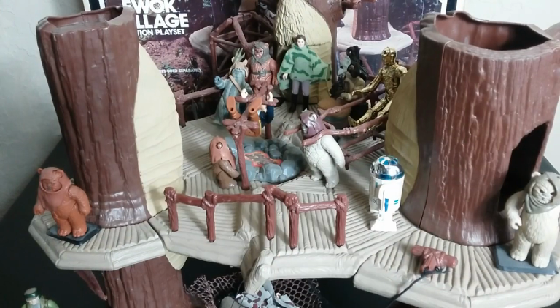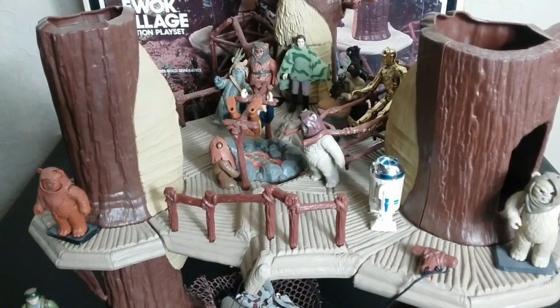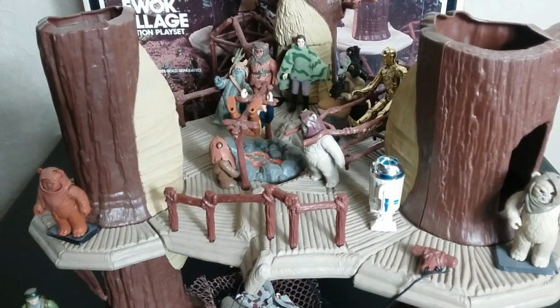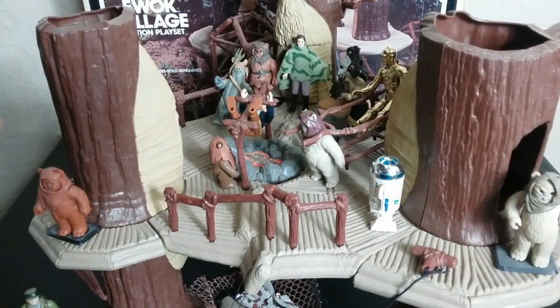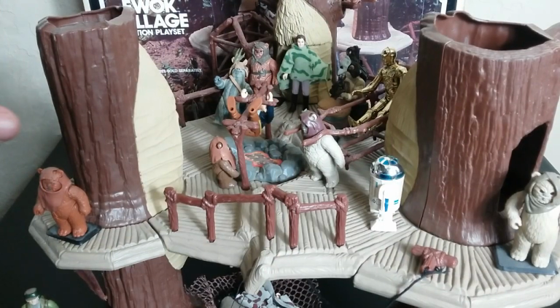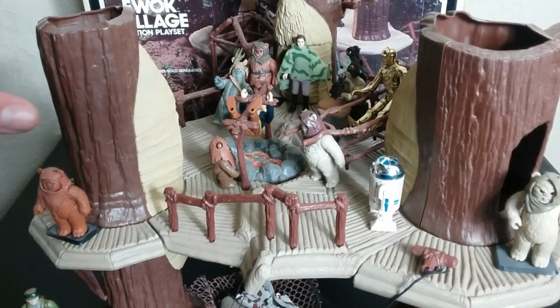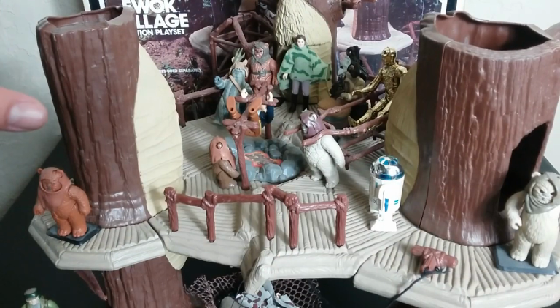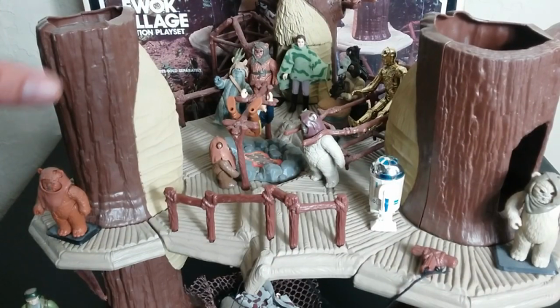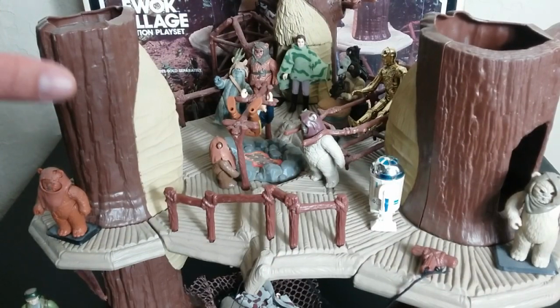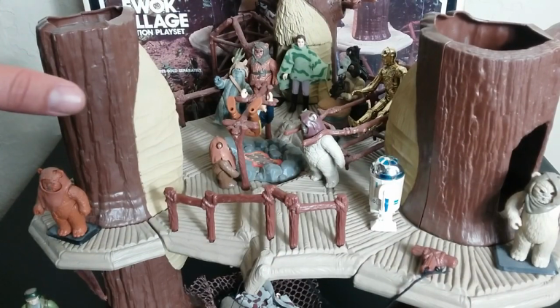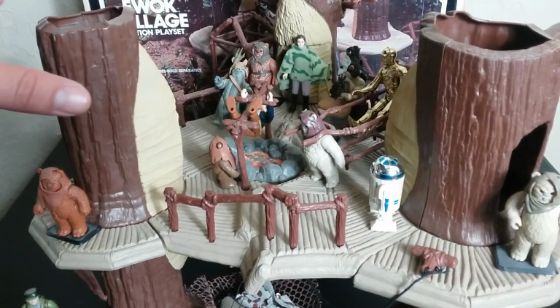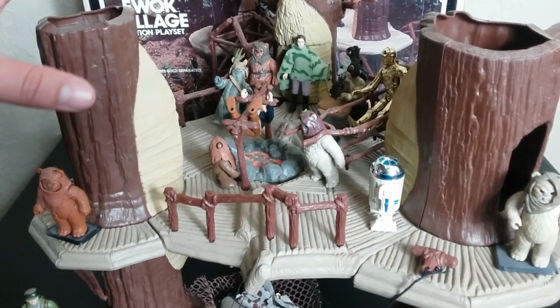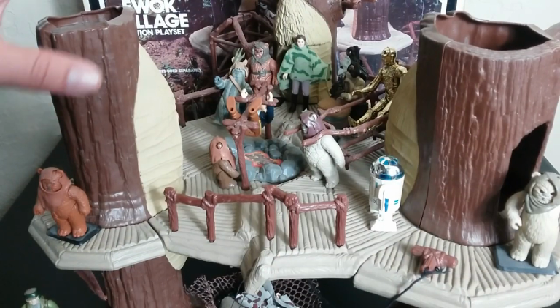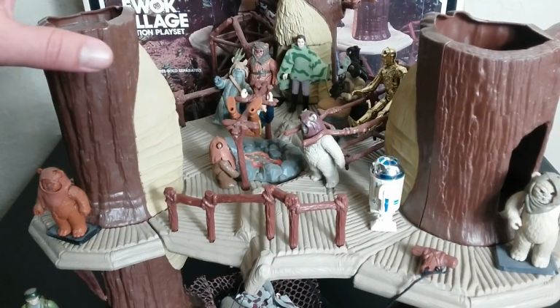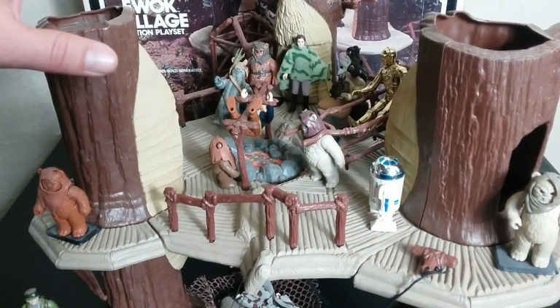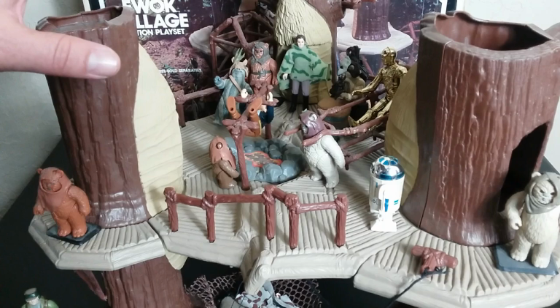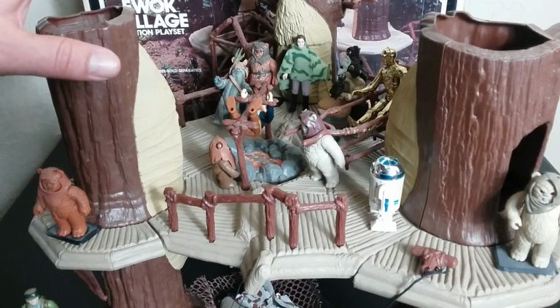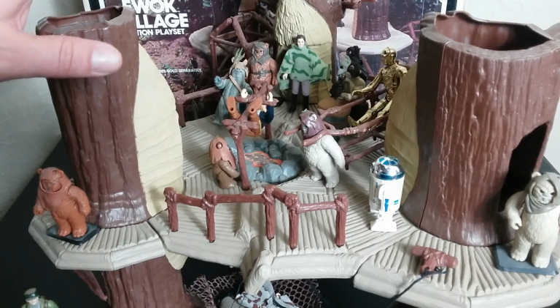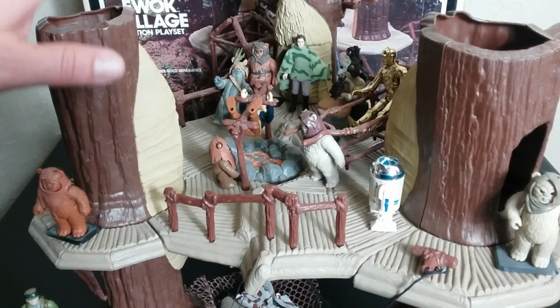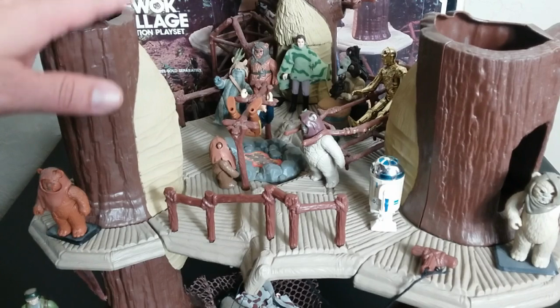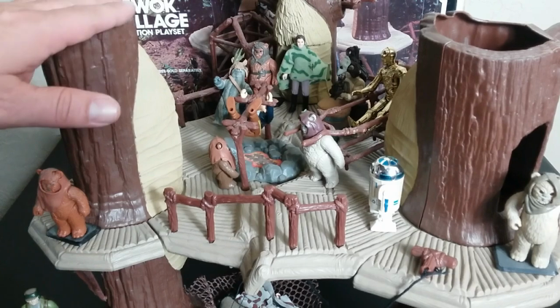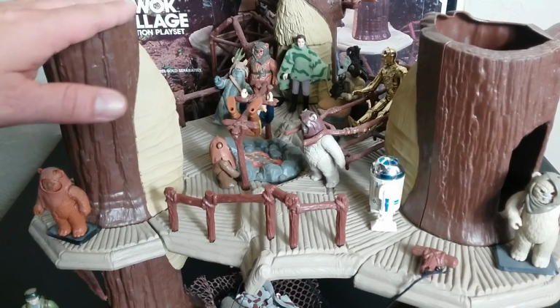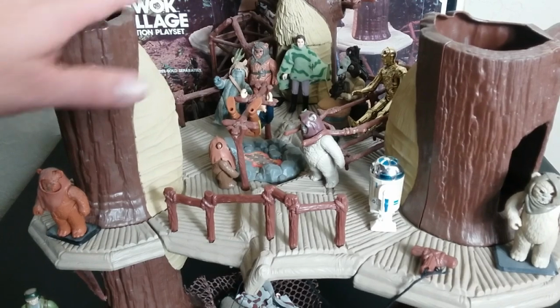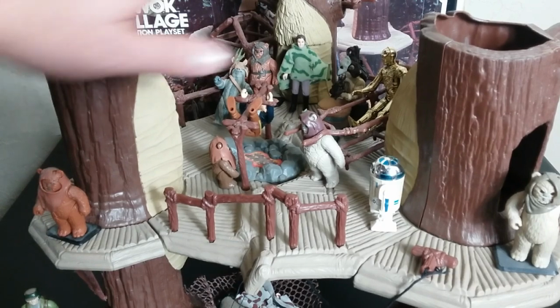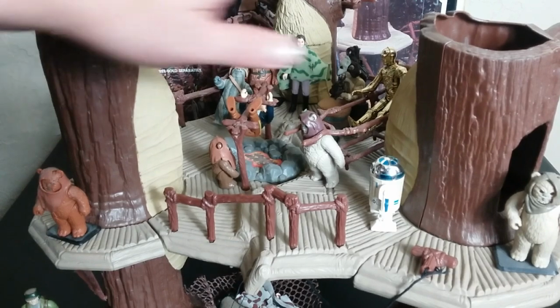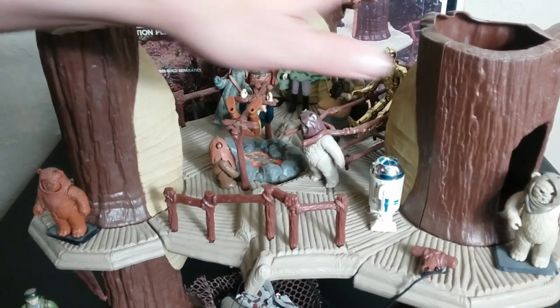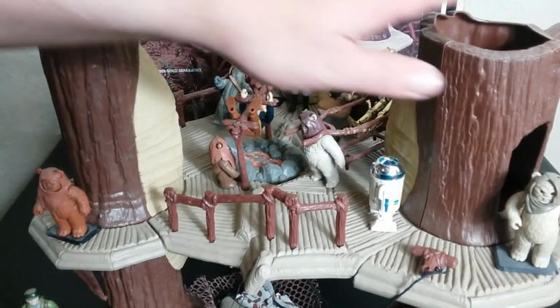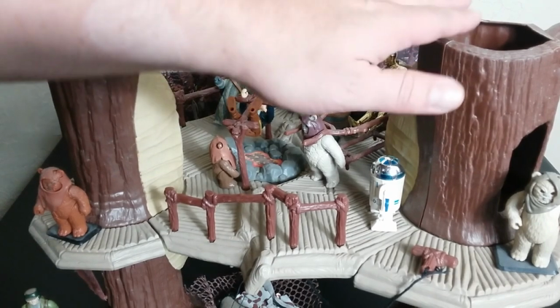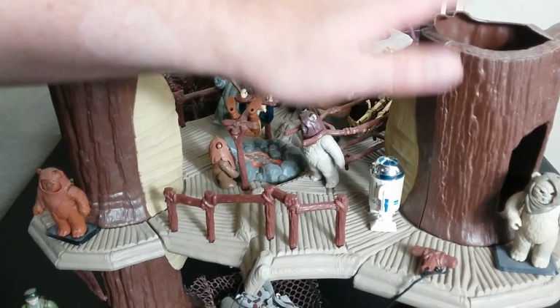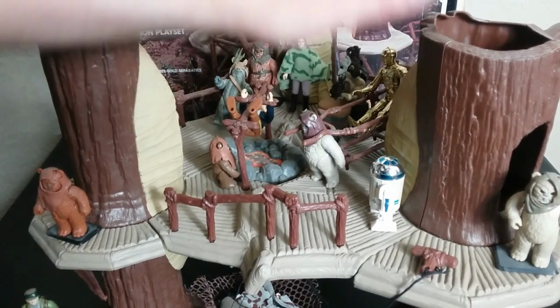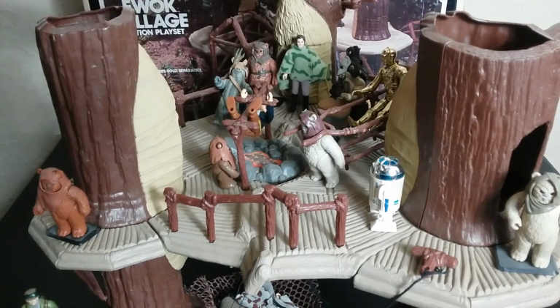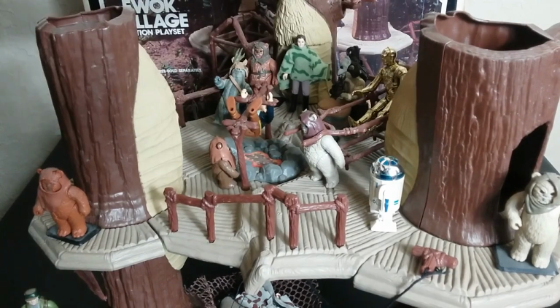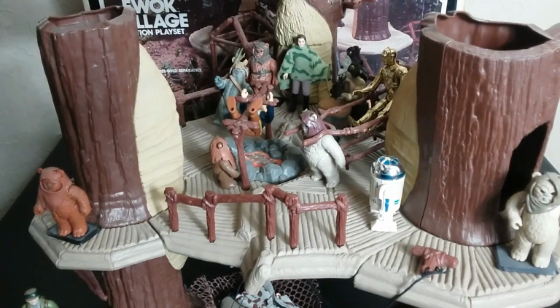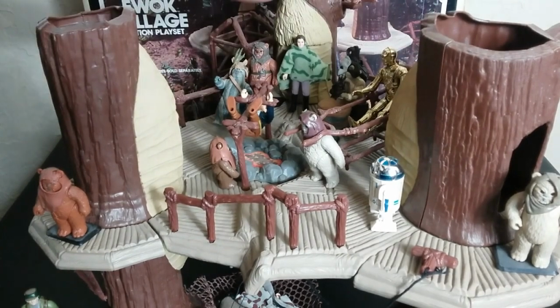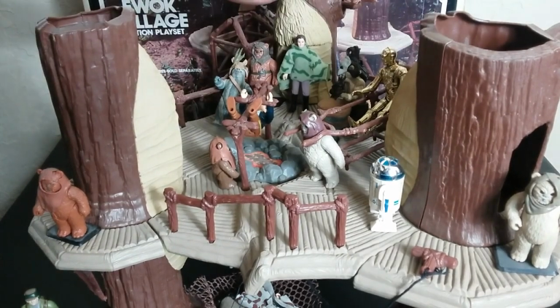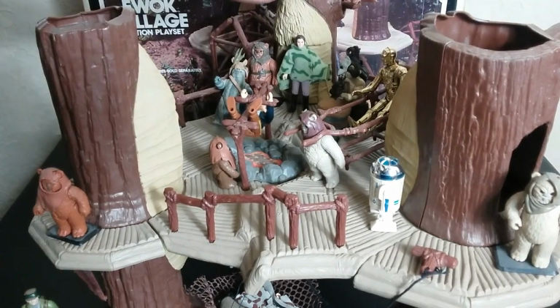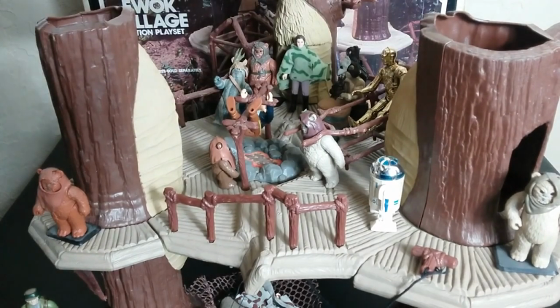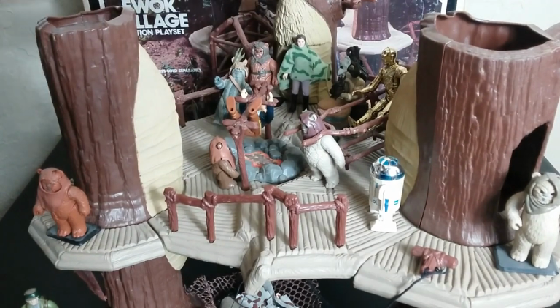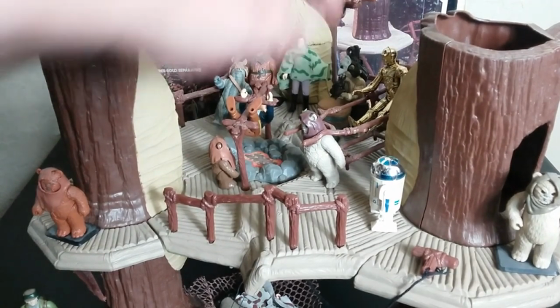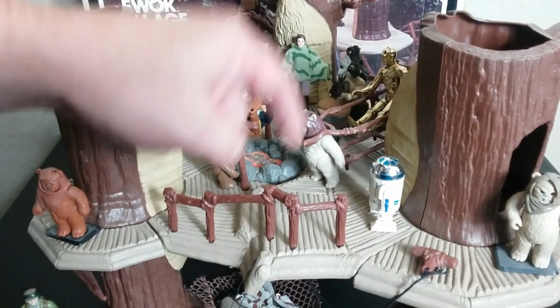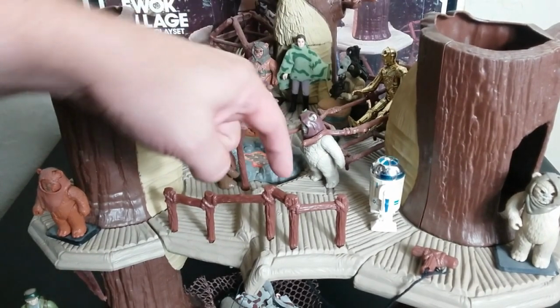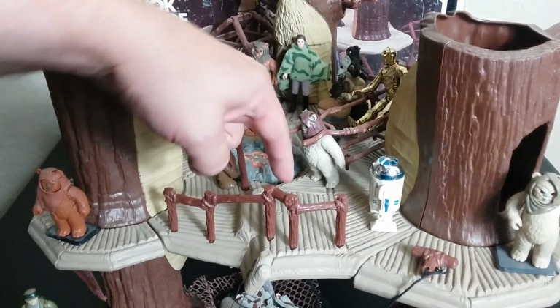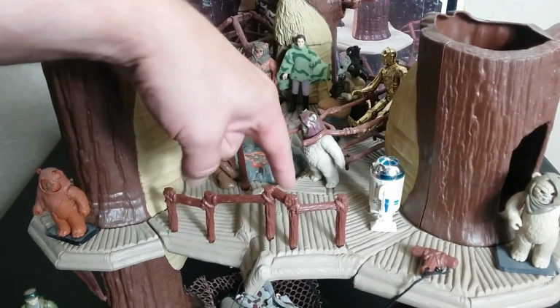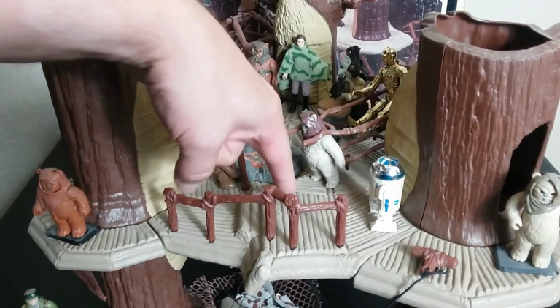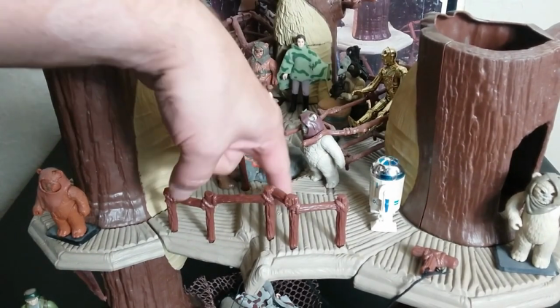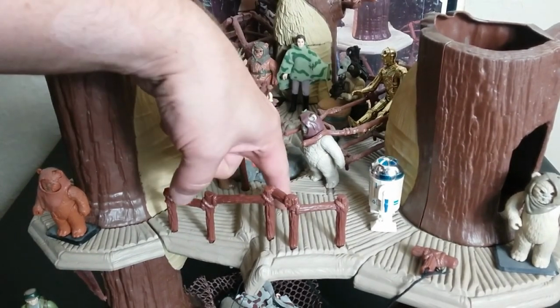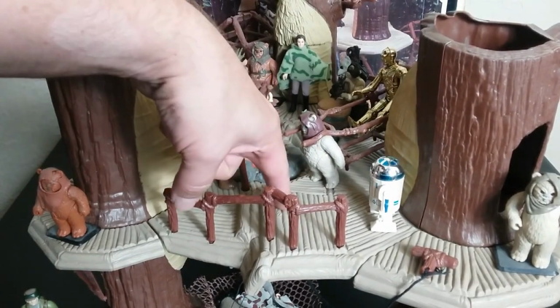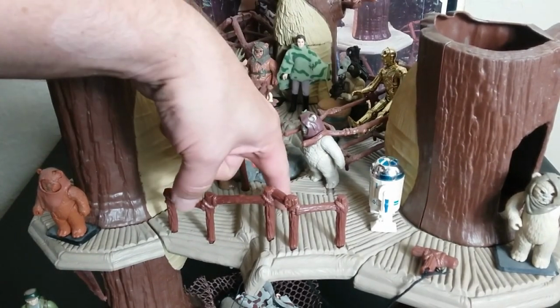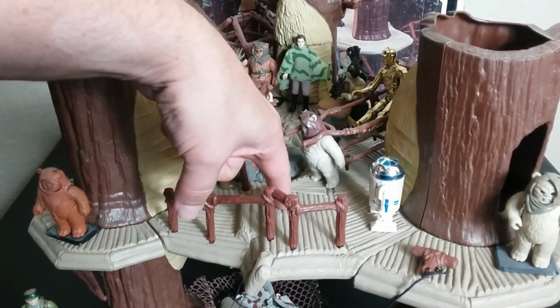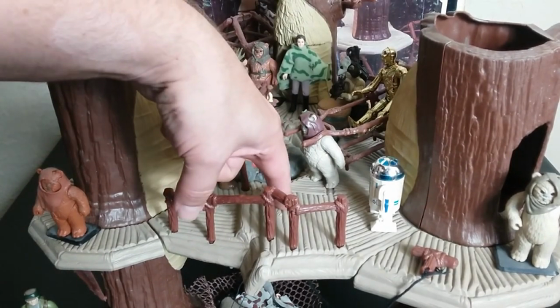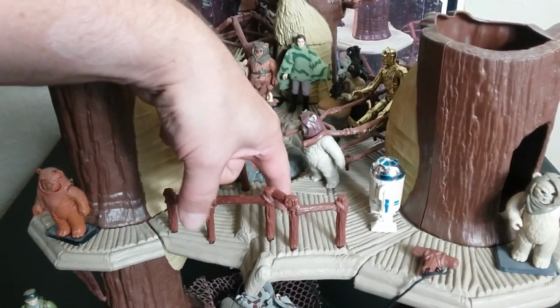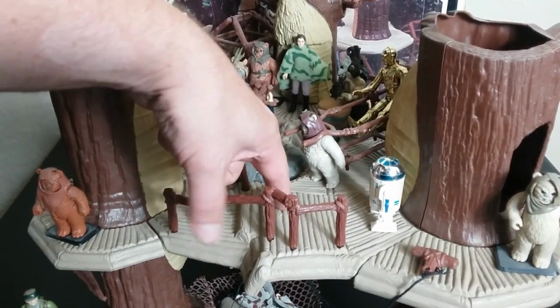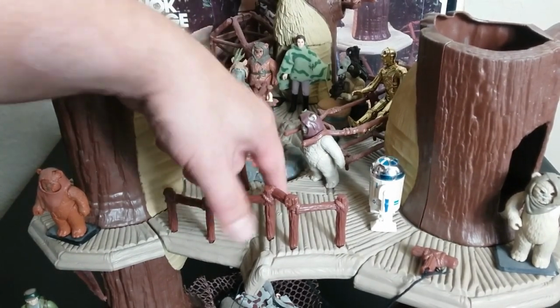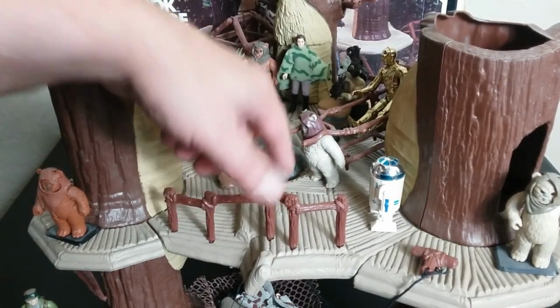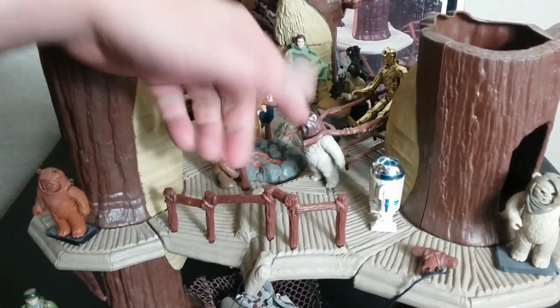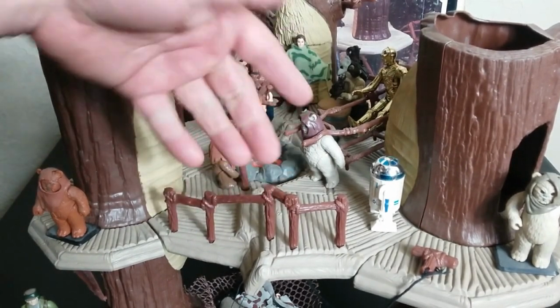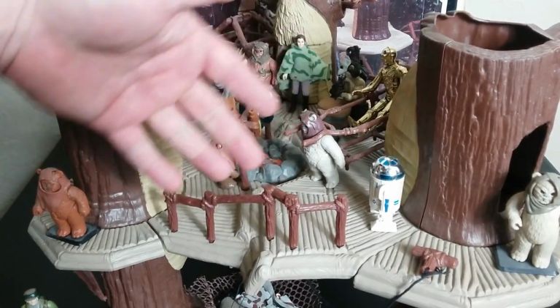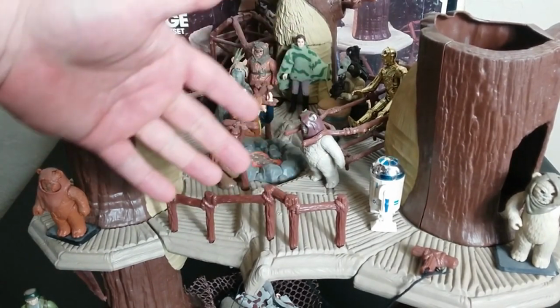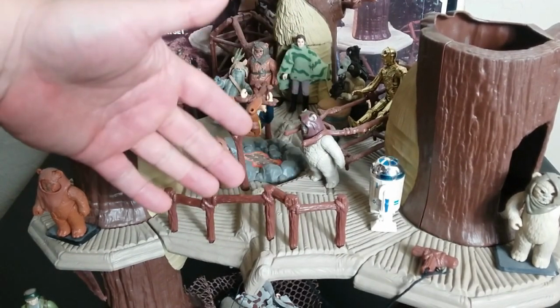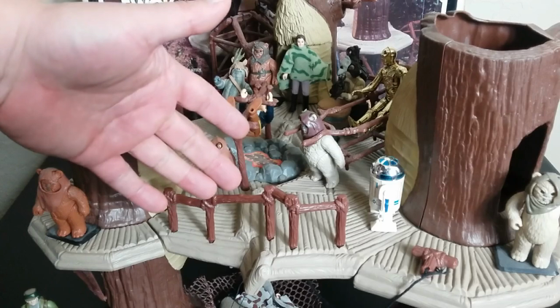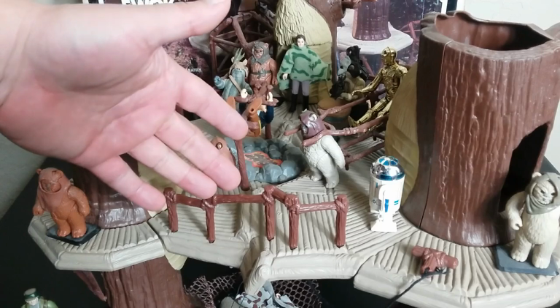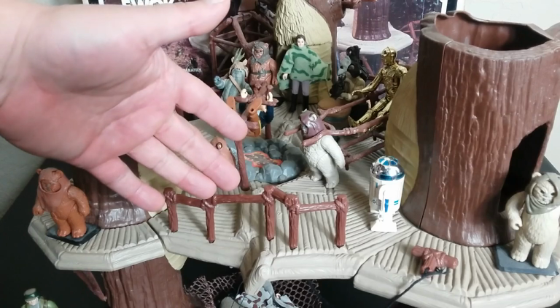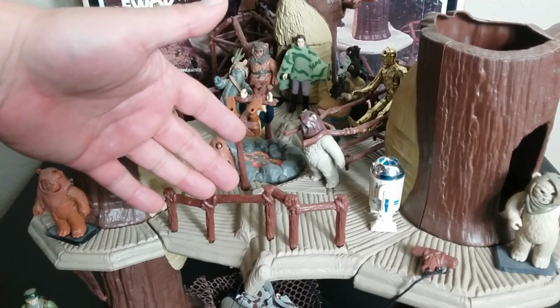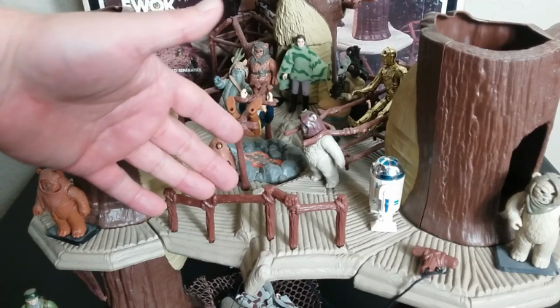This playset overall is made up of three trees, a platform, and then a bunch of accessories. Within these accessories, there are the play features.